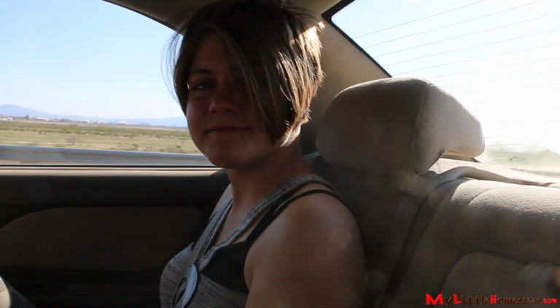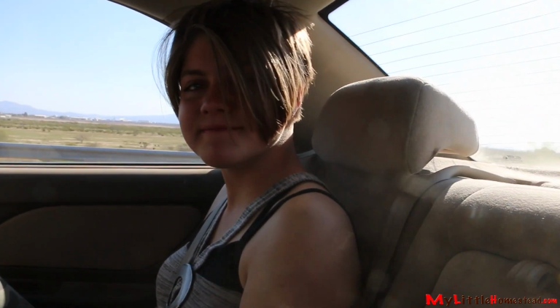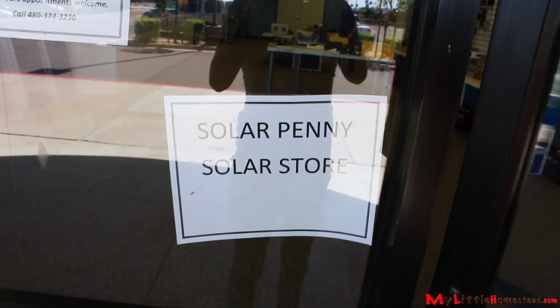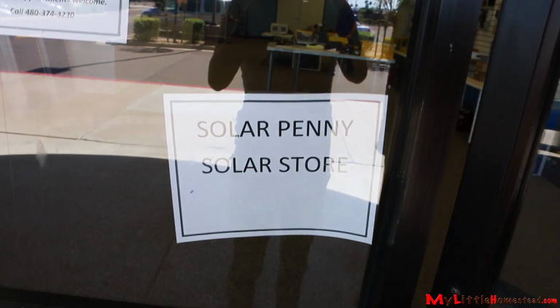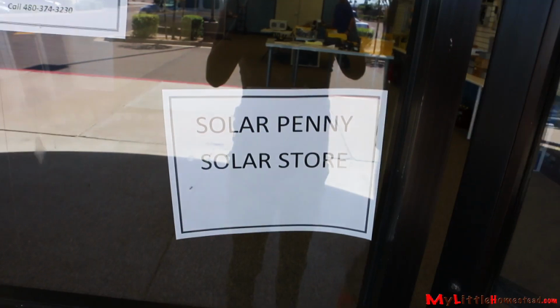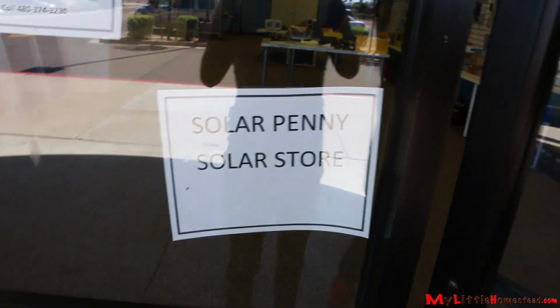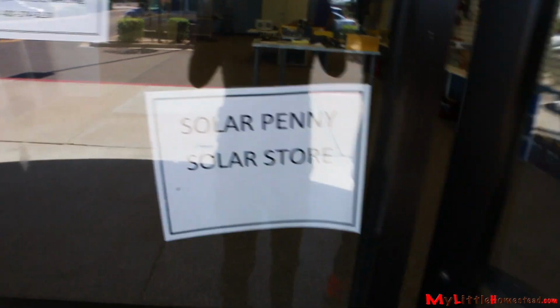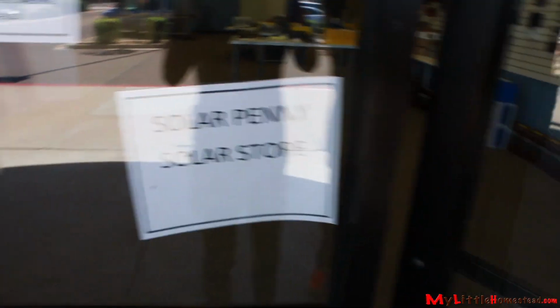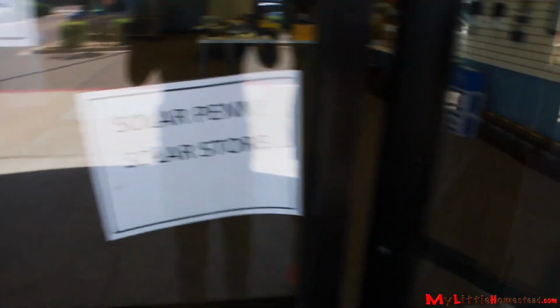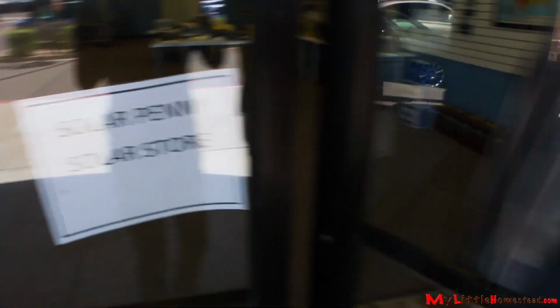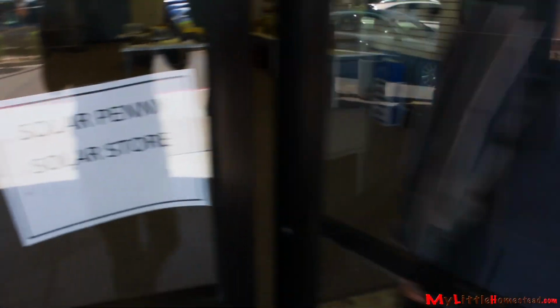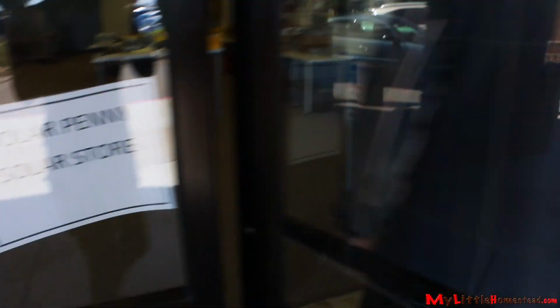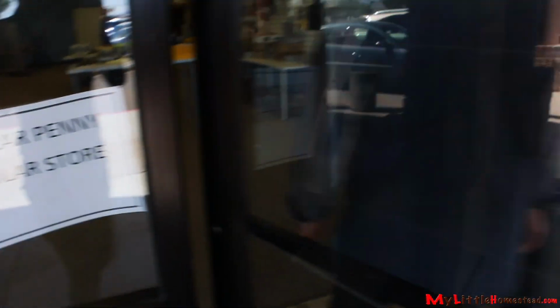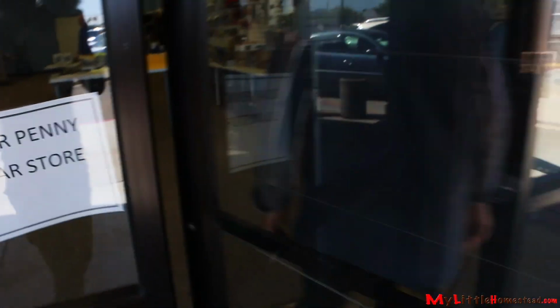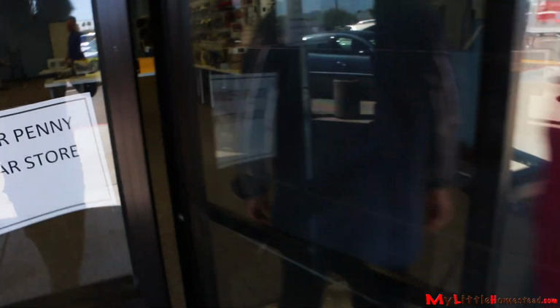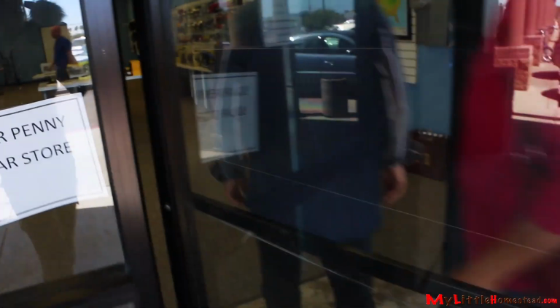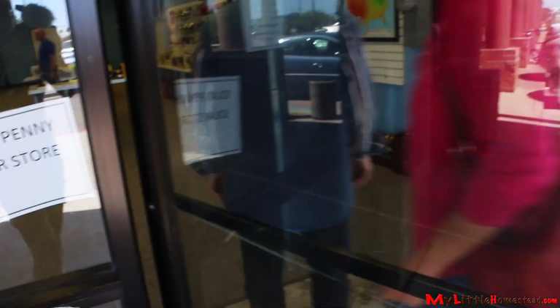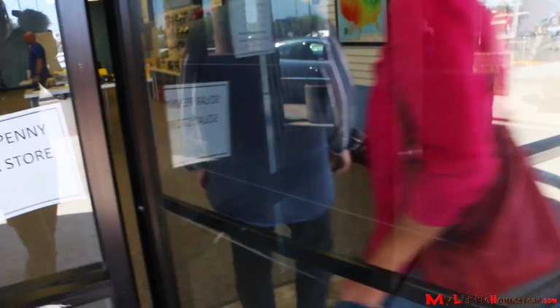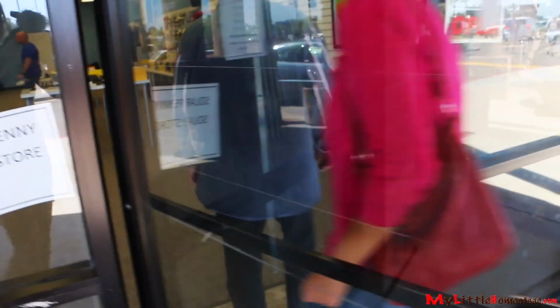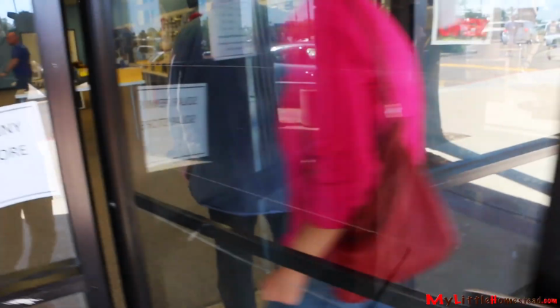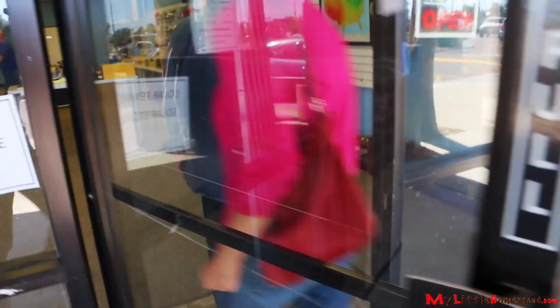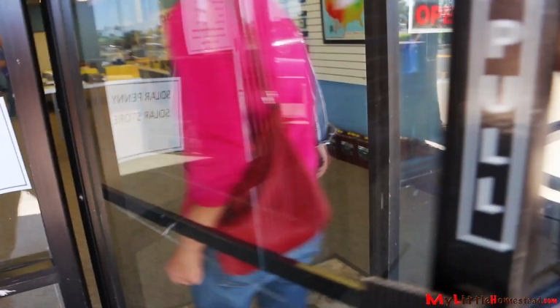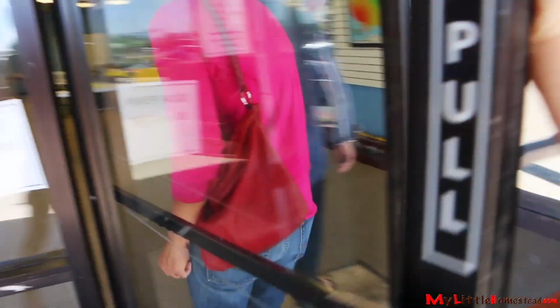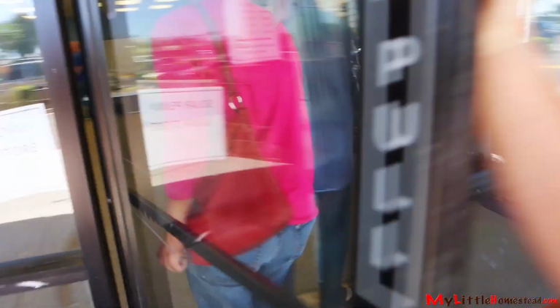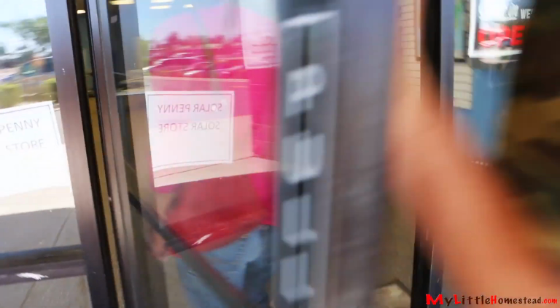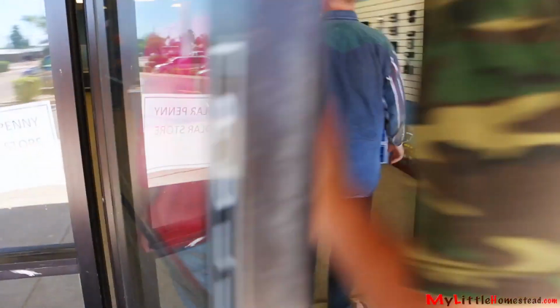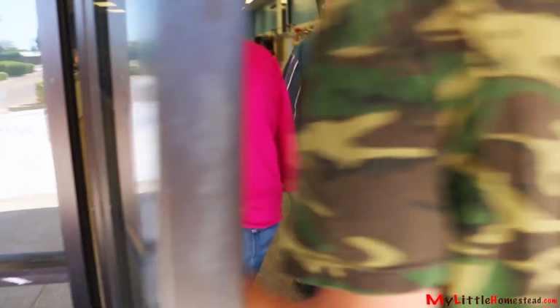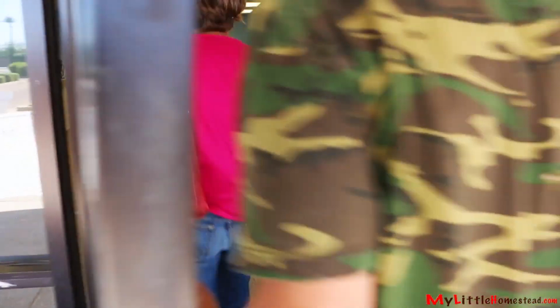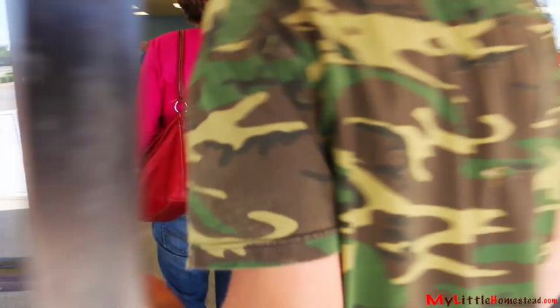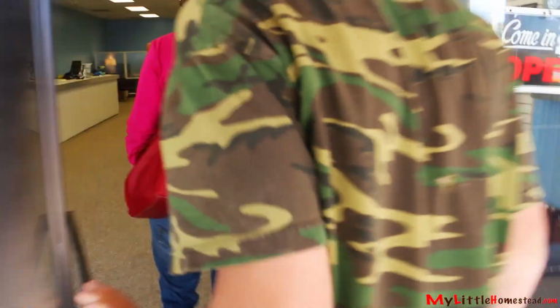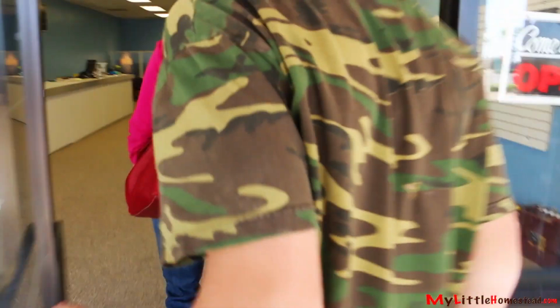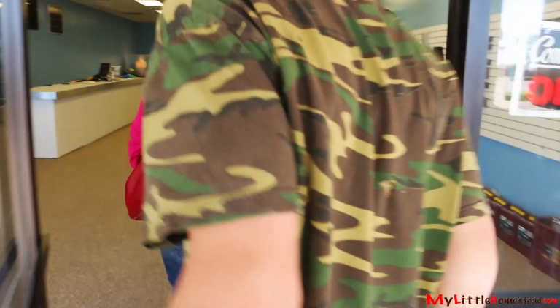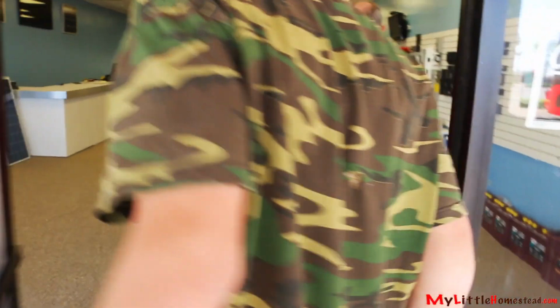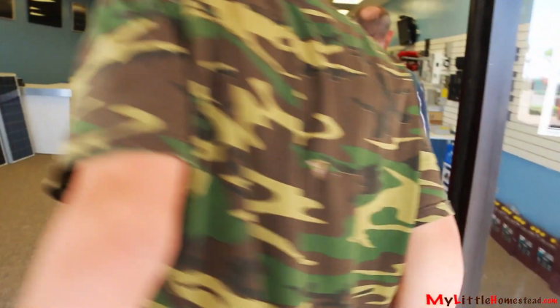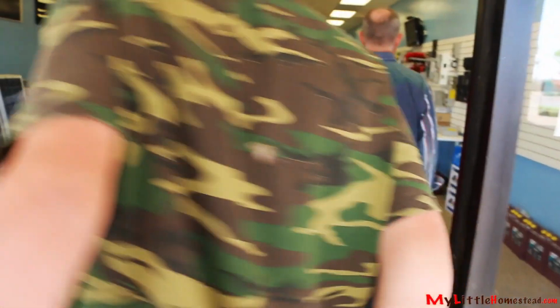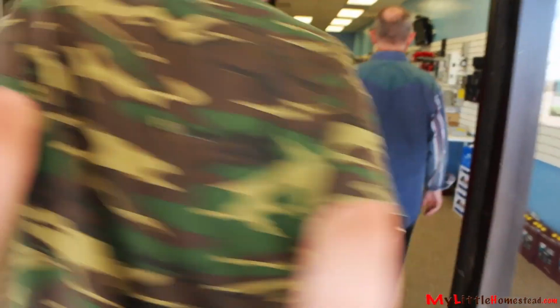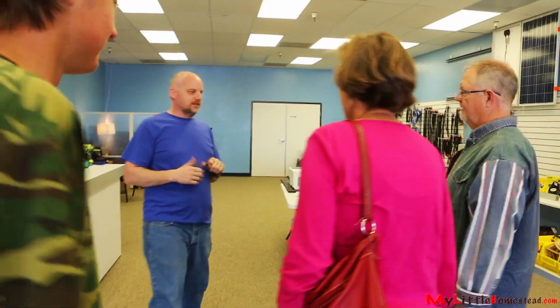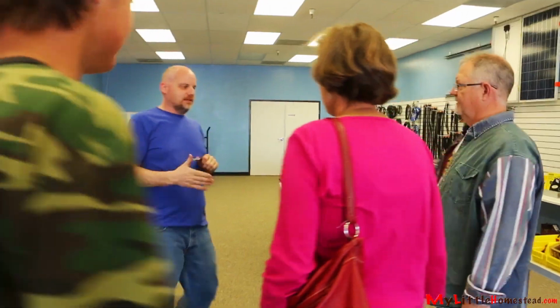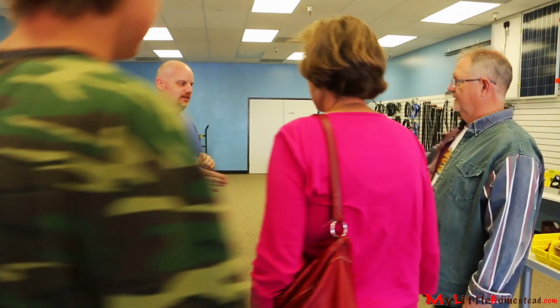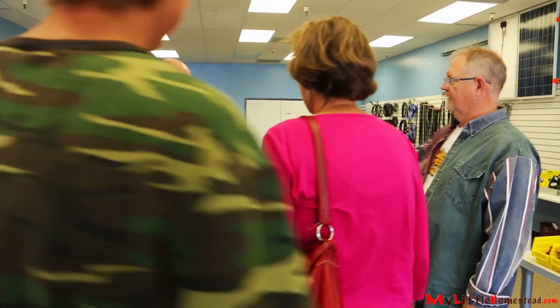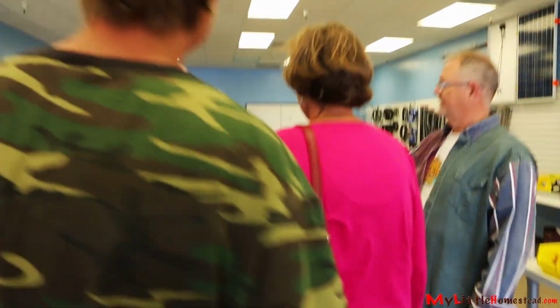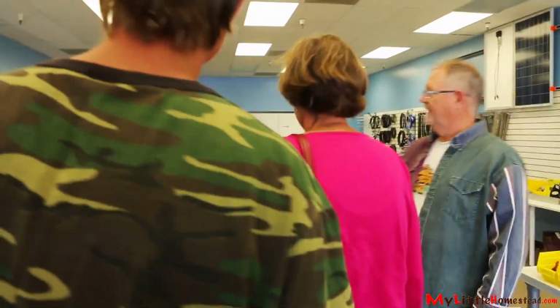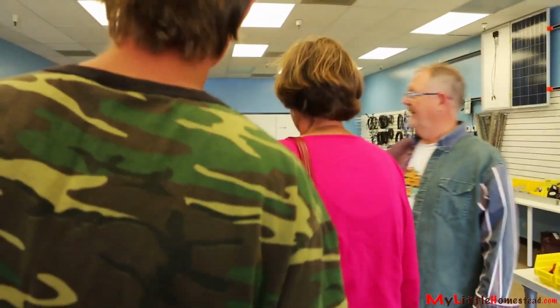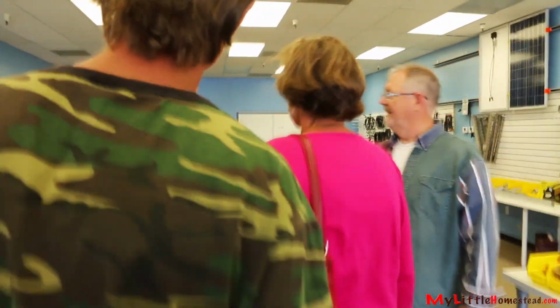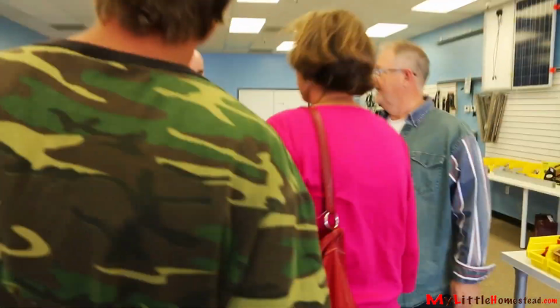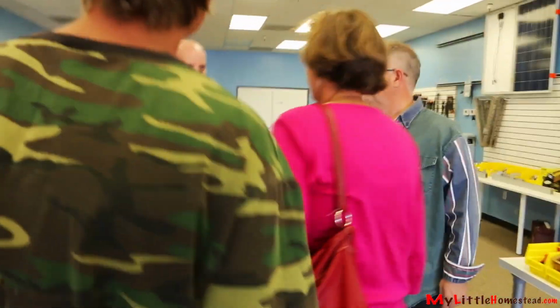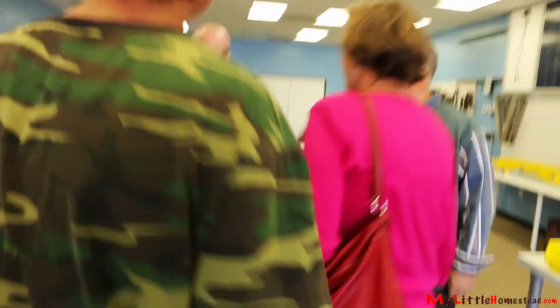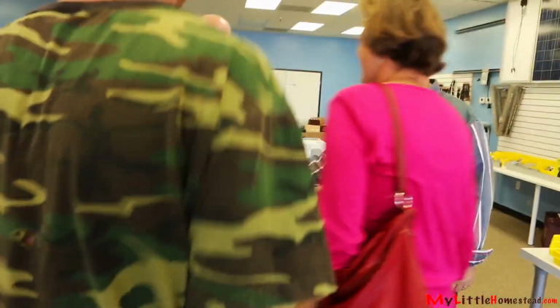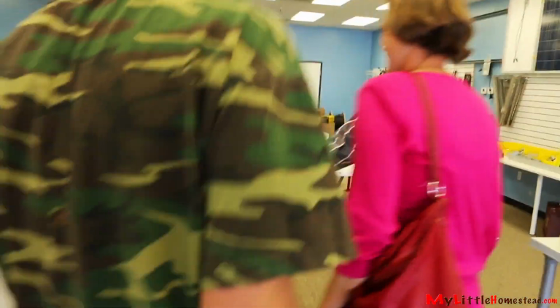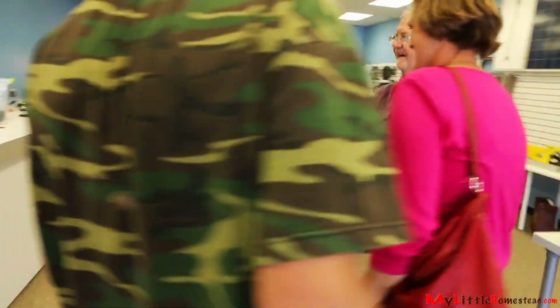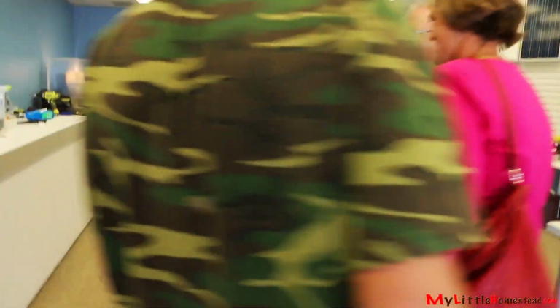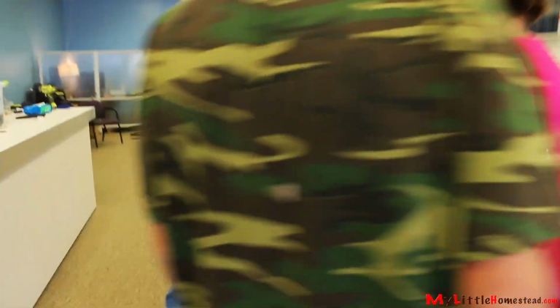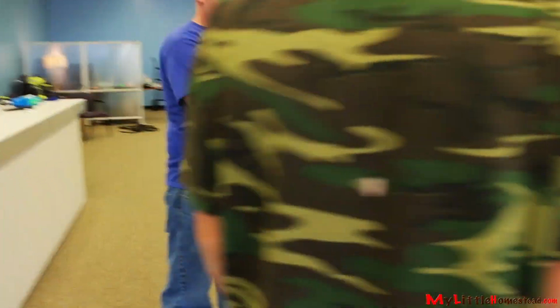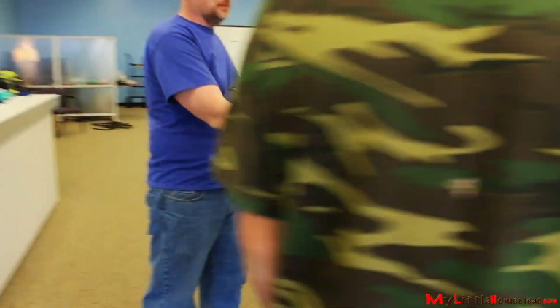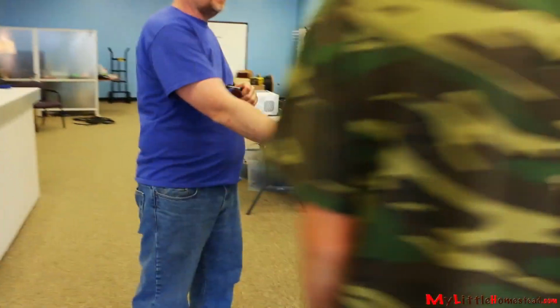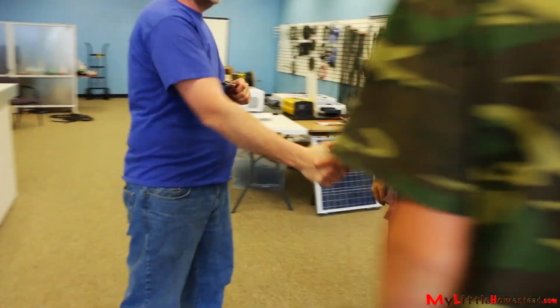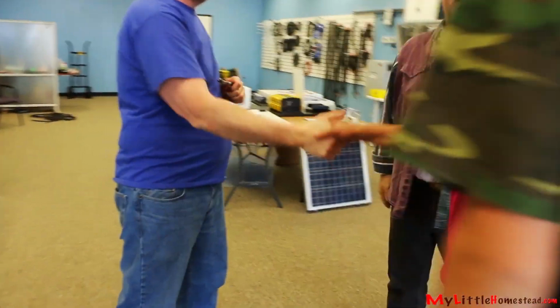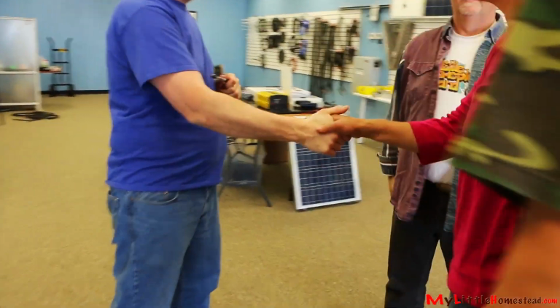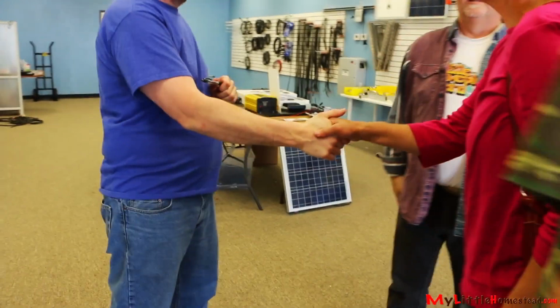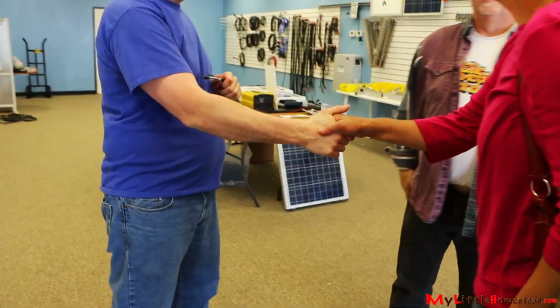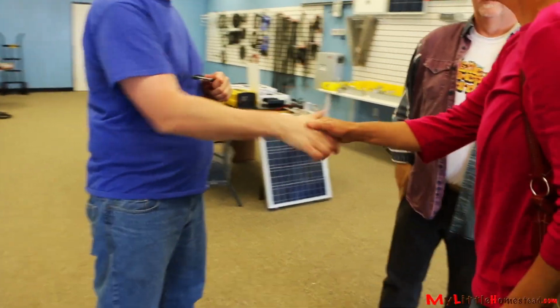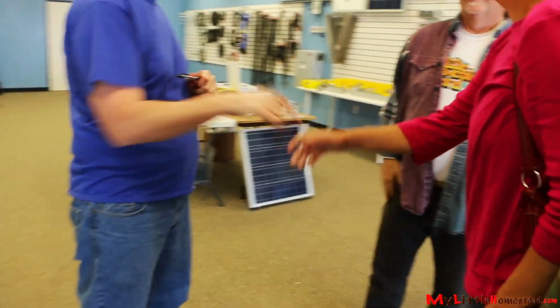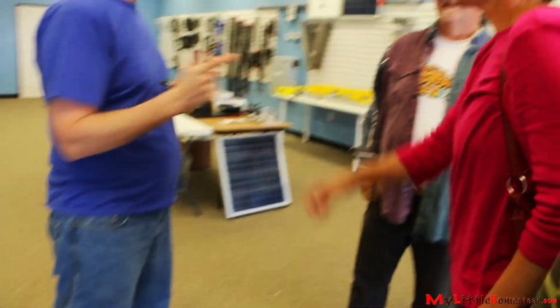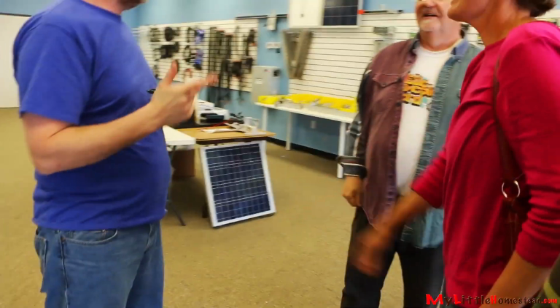His name is Aaron and he has an online site called Solar Penny. We're looking forward to meeting him and getting some help.